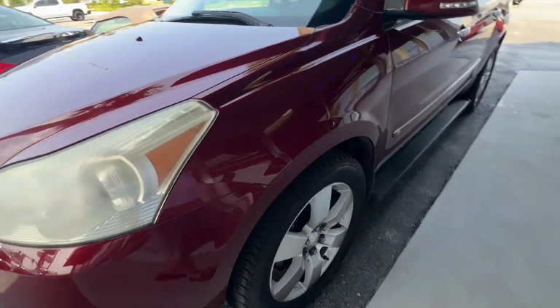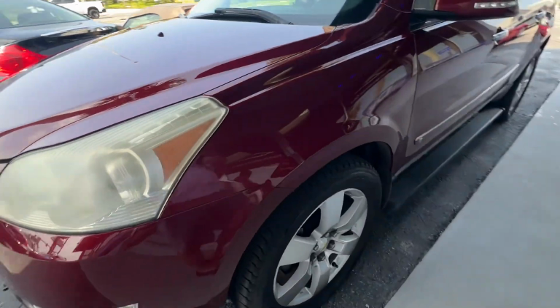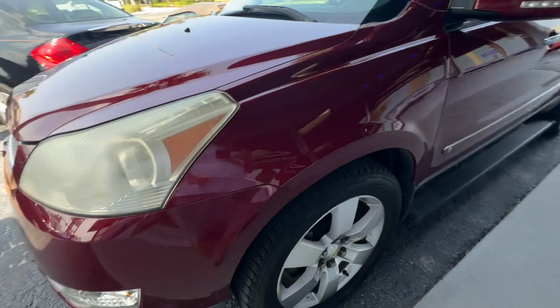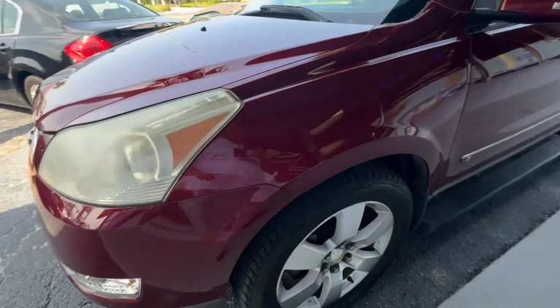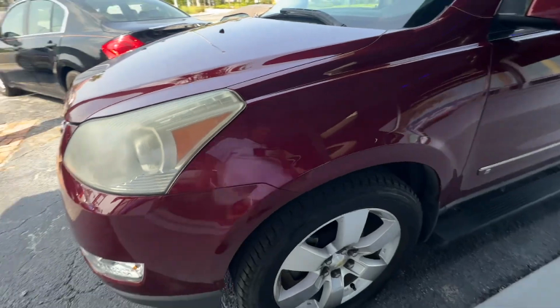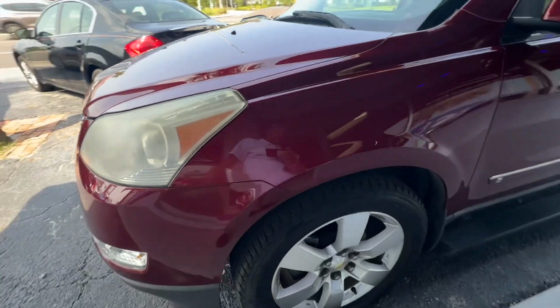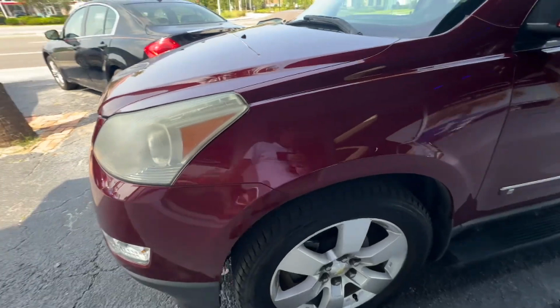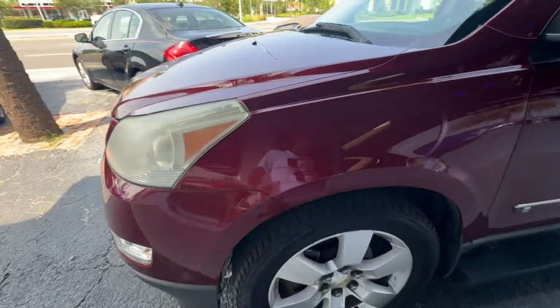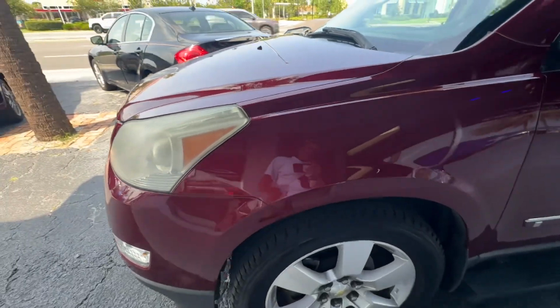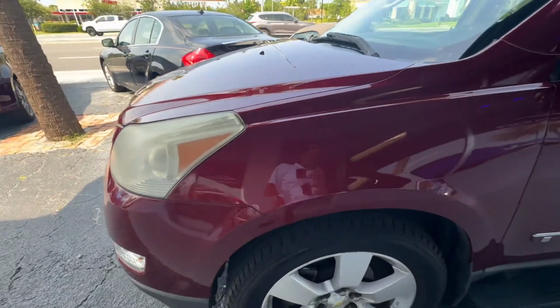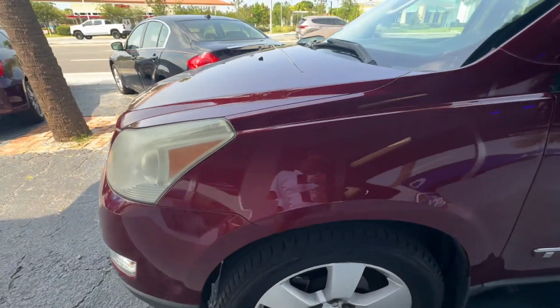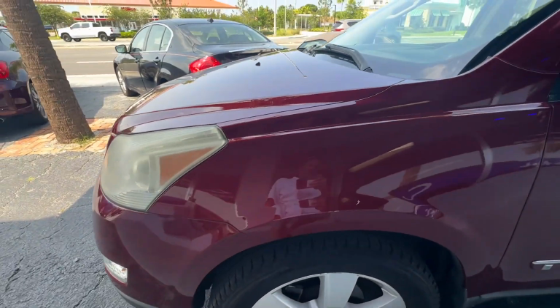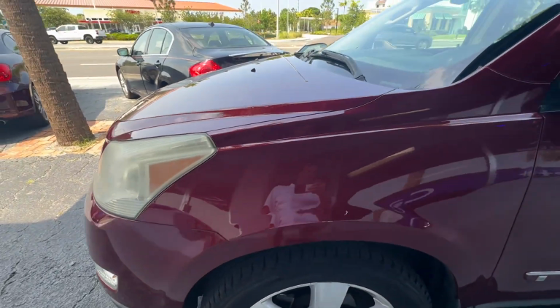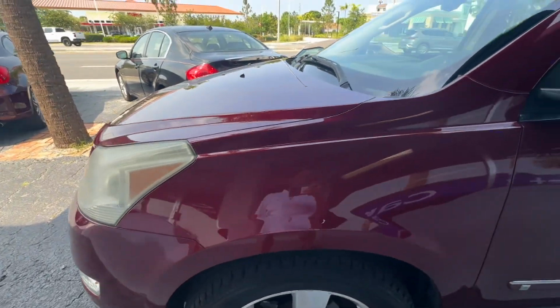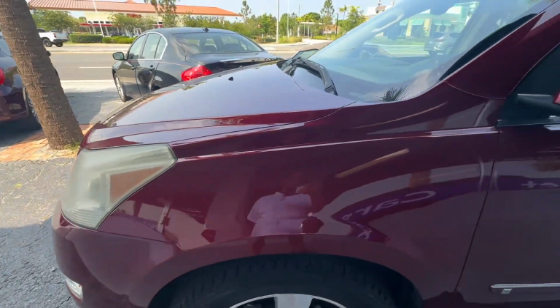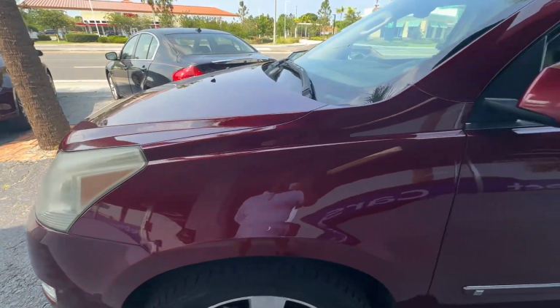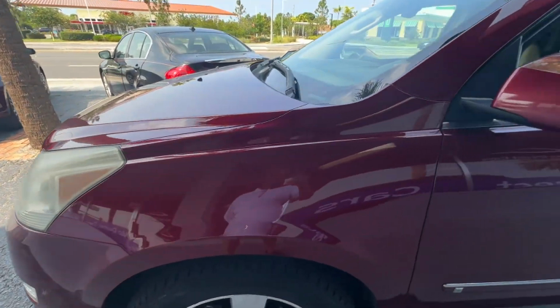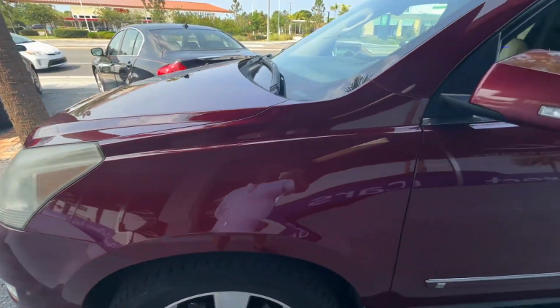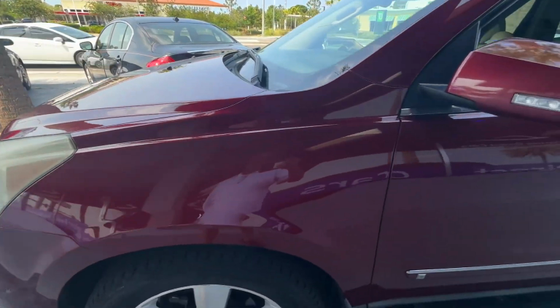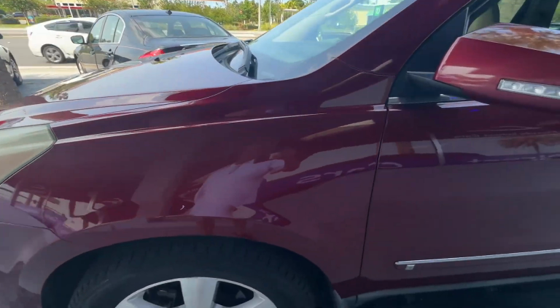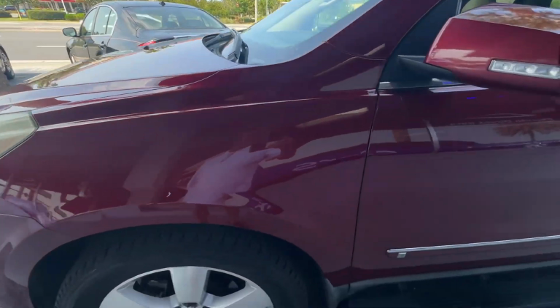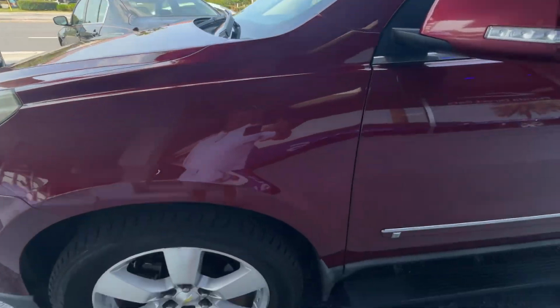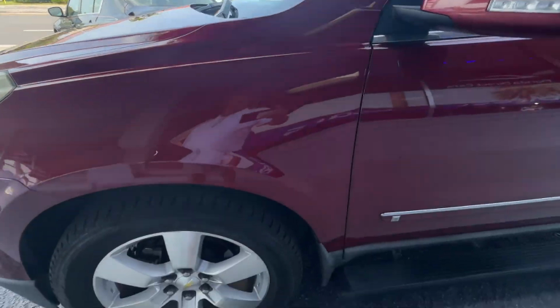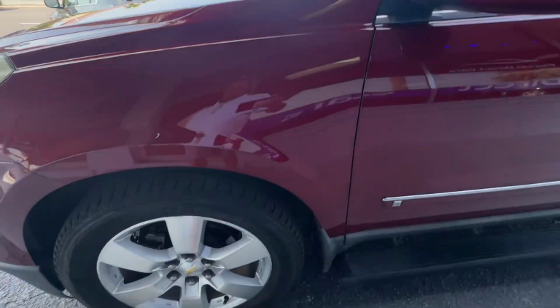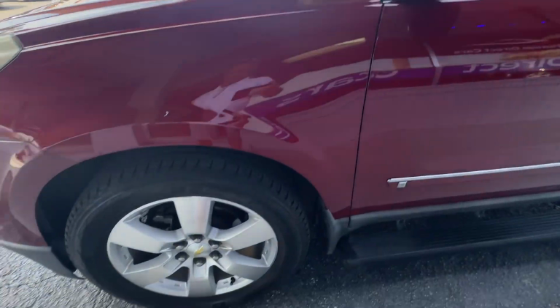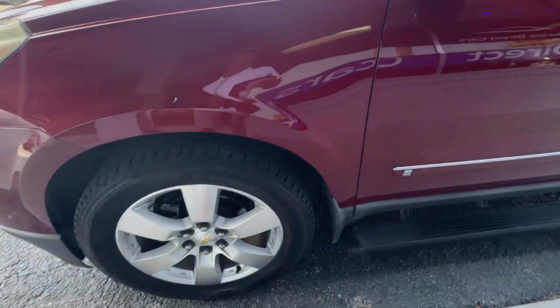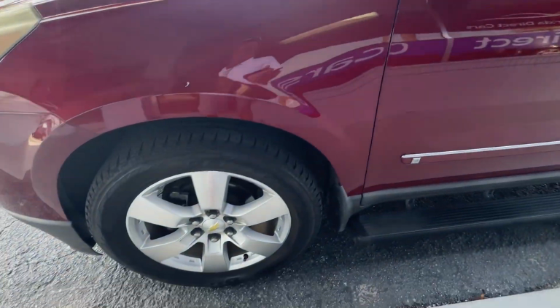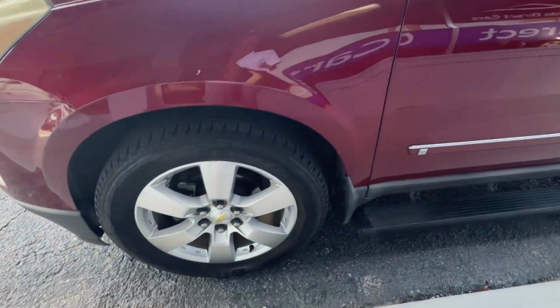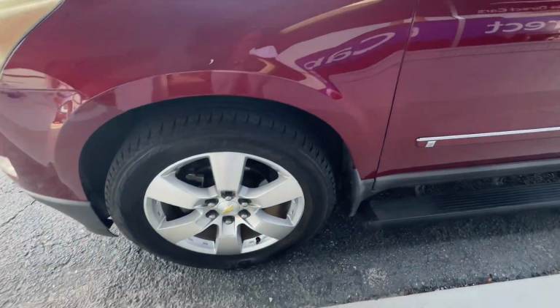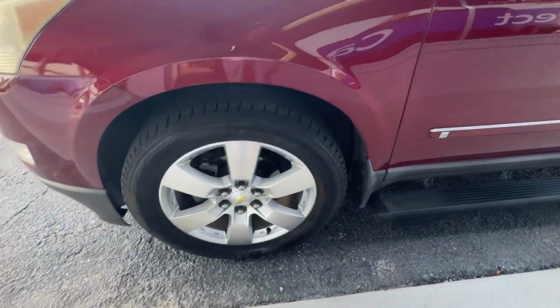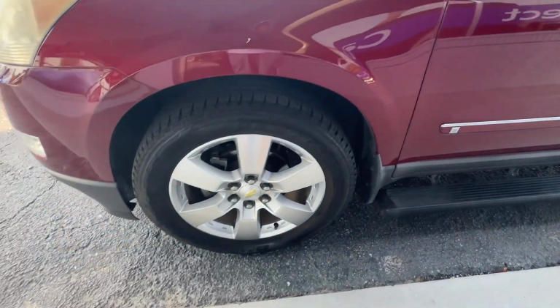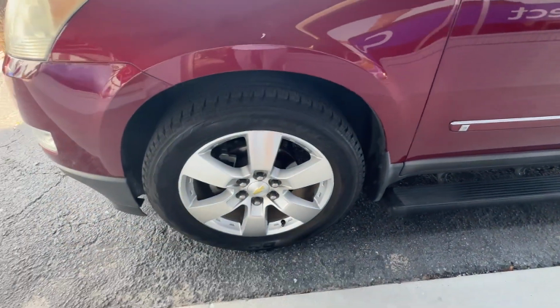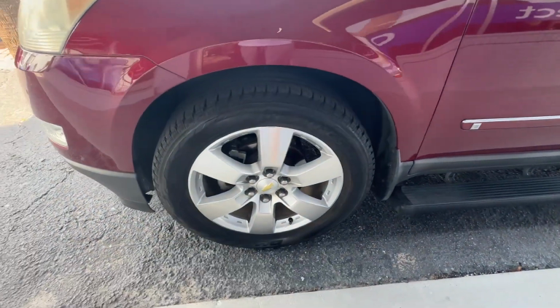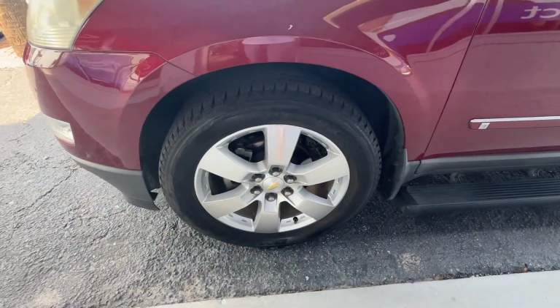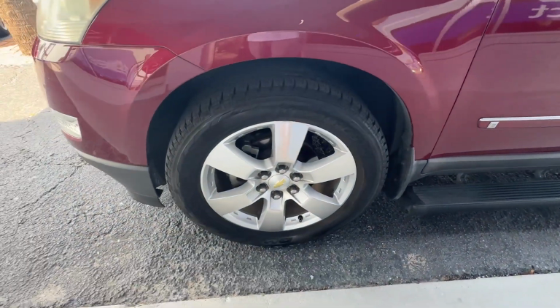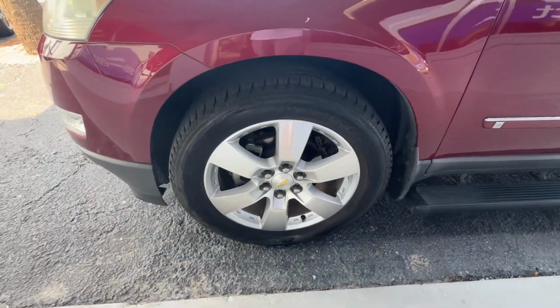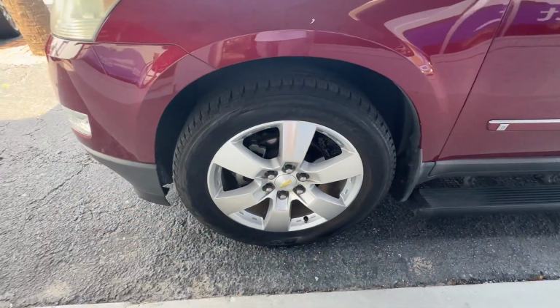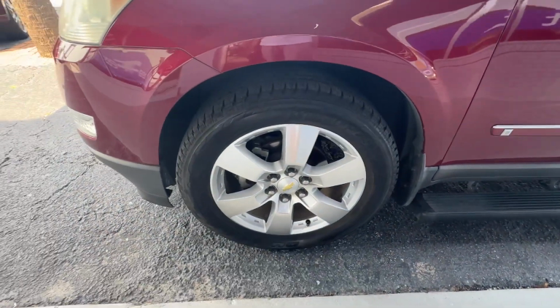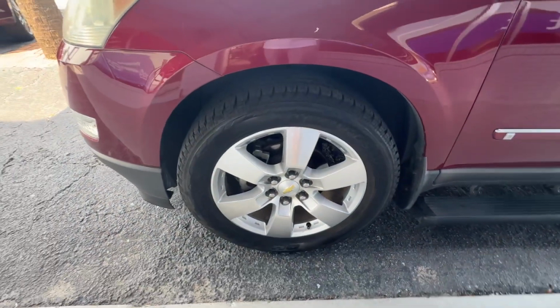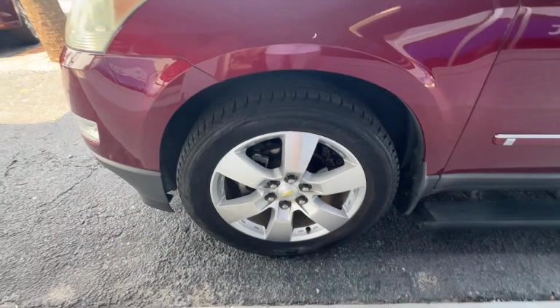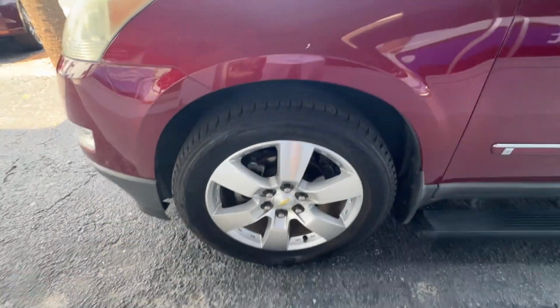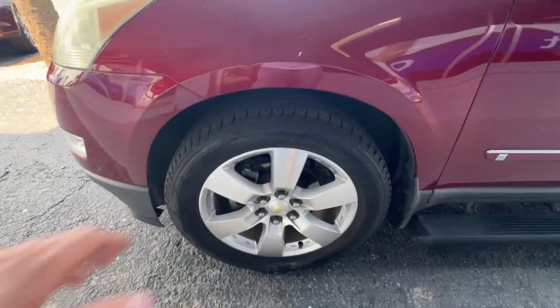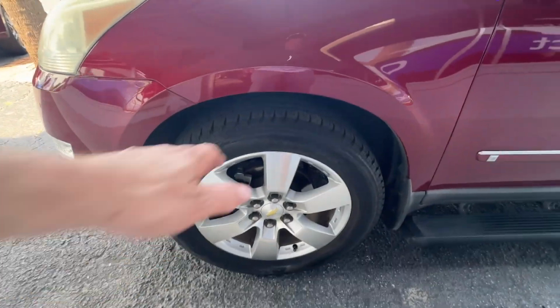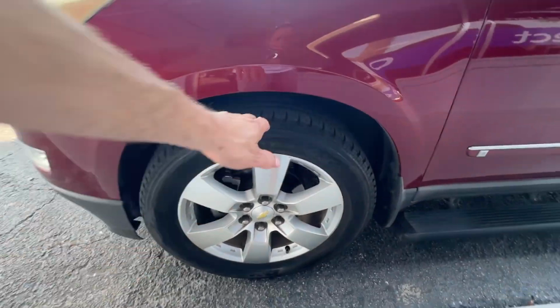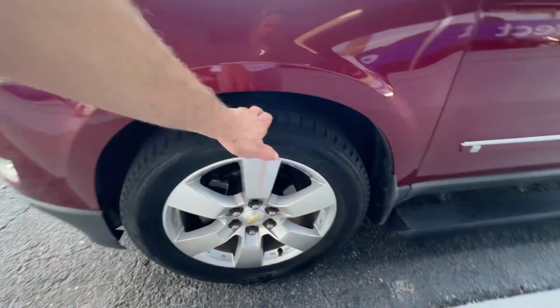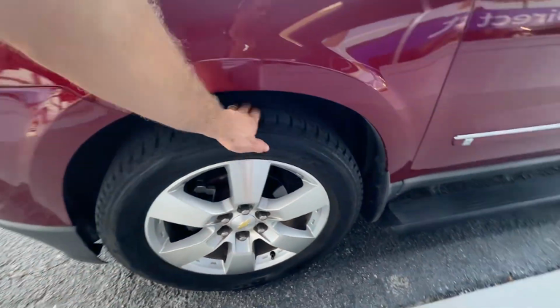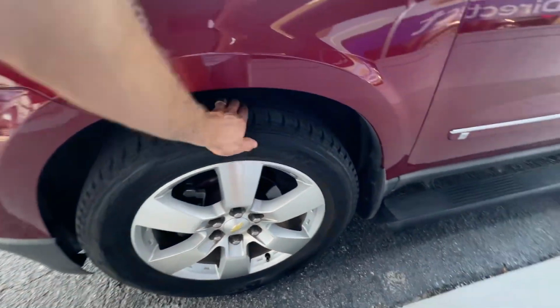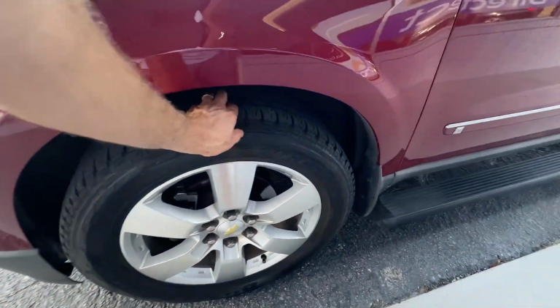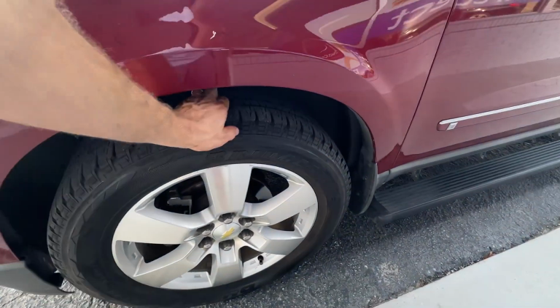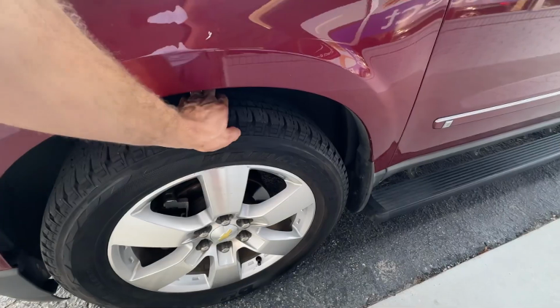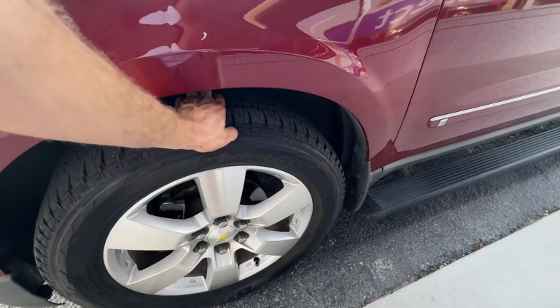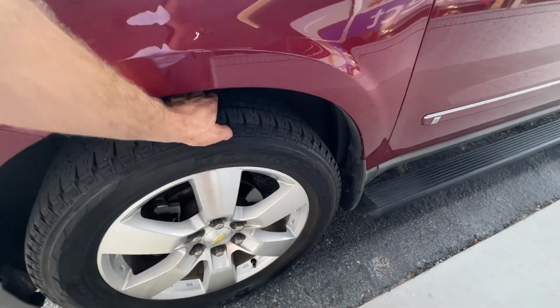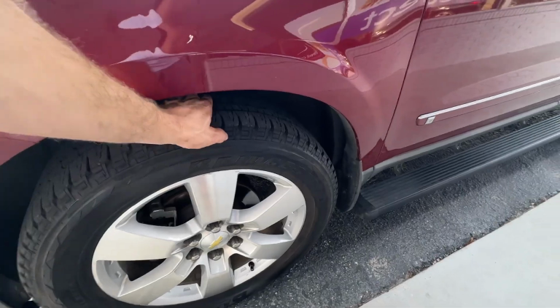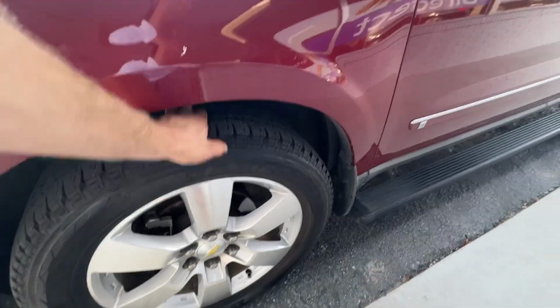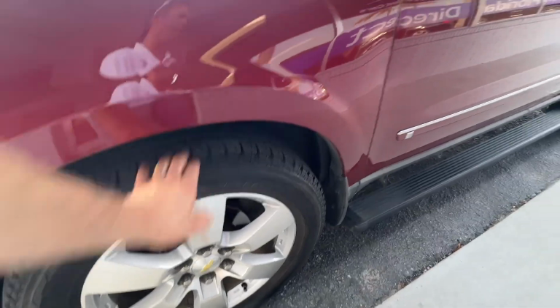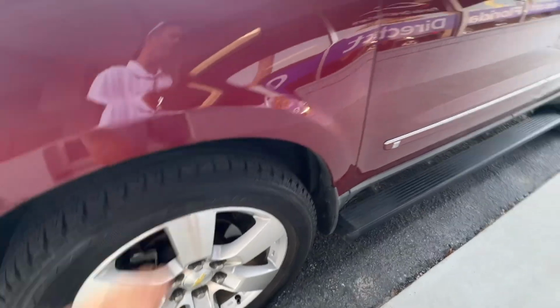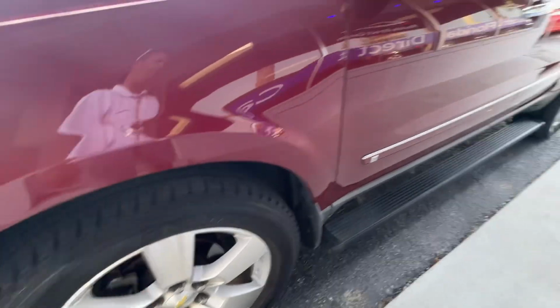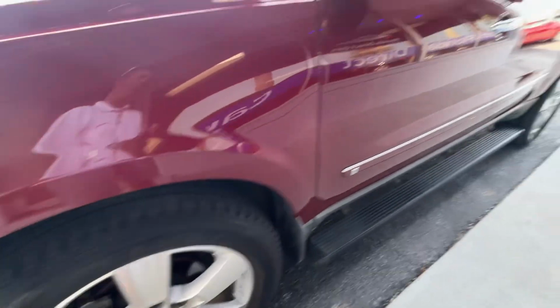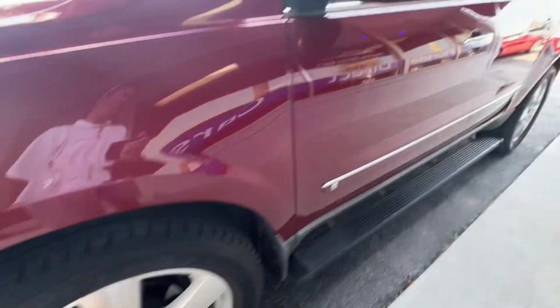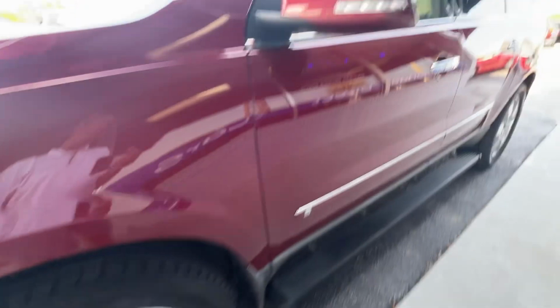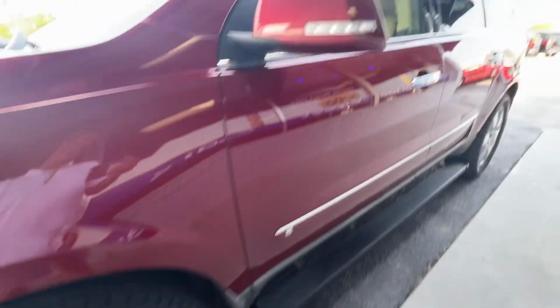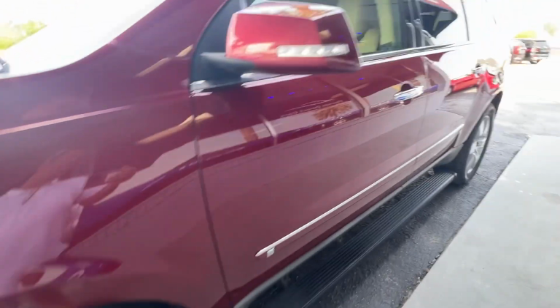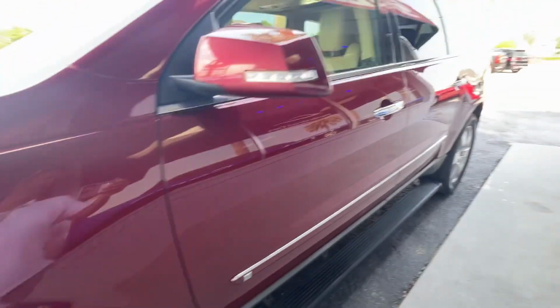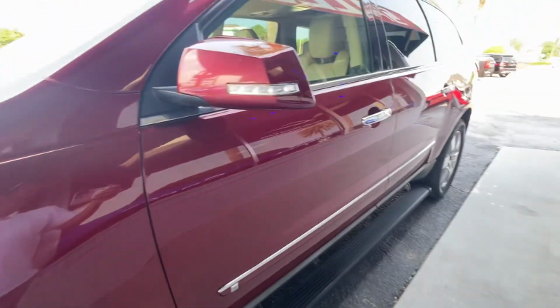Right side fender looks great — no scratches, dents, or dings. Front wheel looks good, no curb rash. Tires are brand new all the way around.